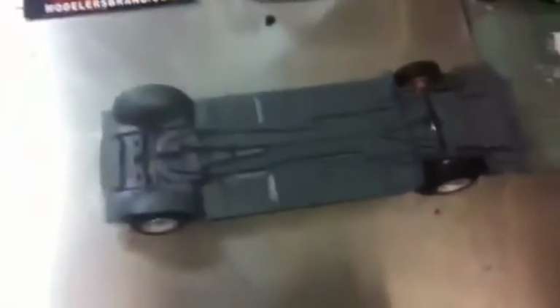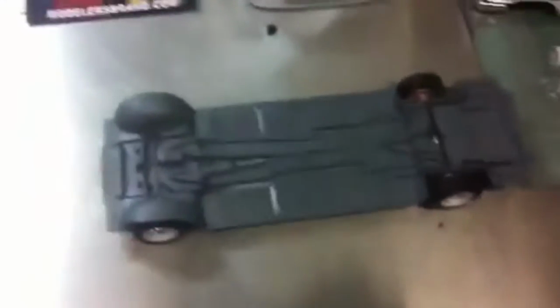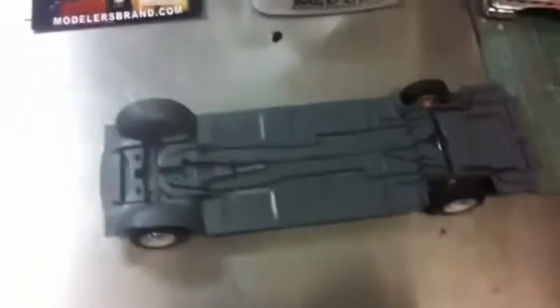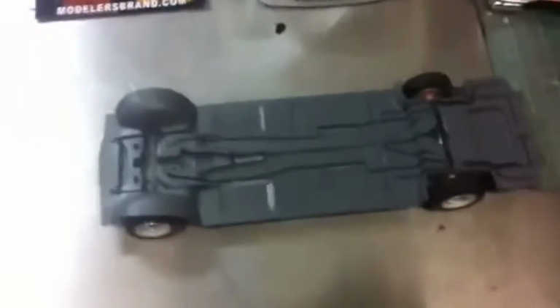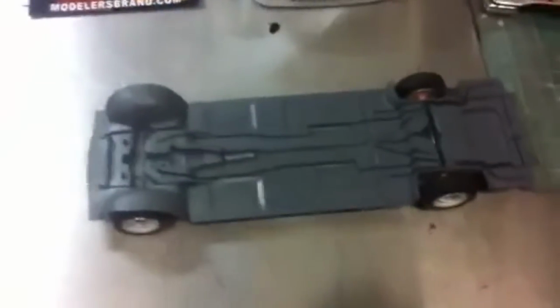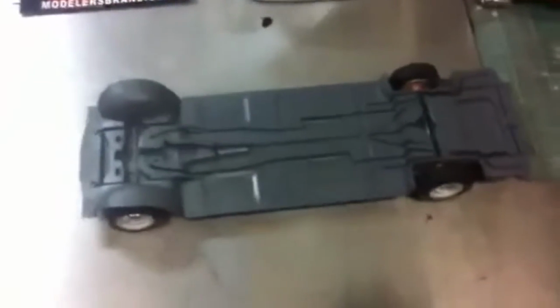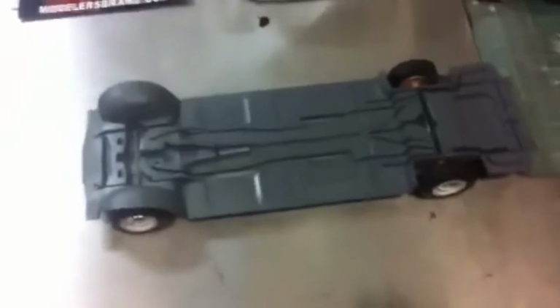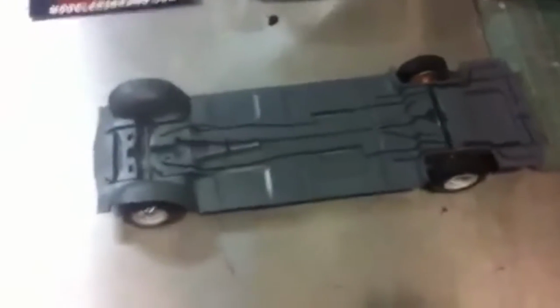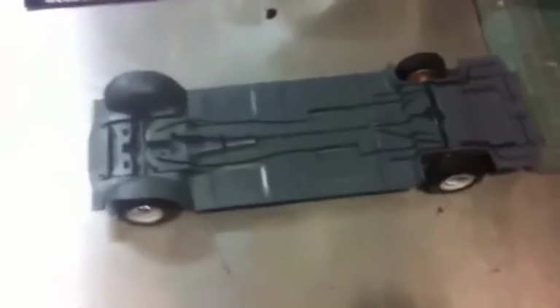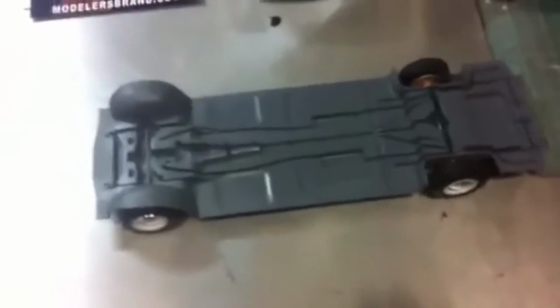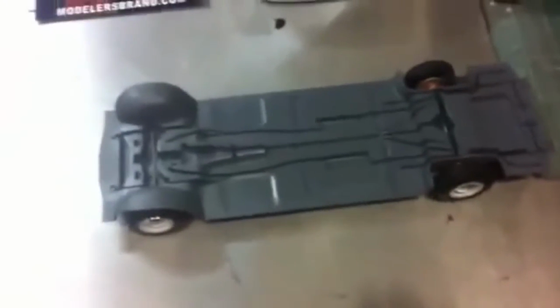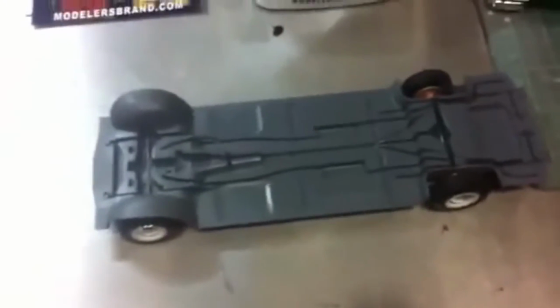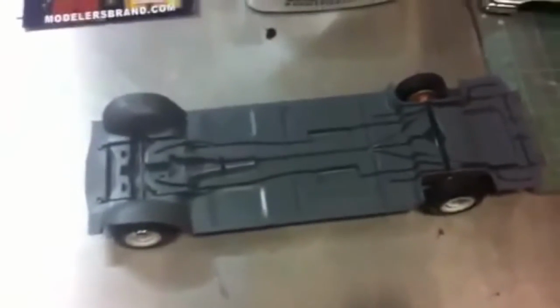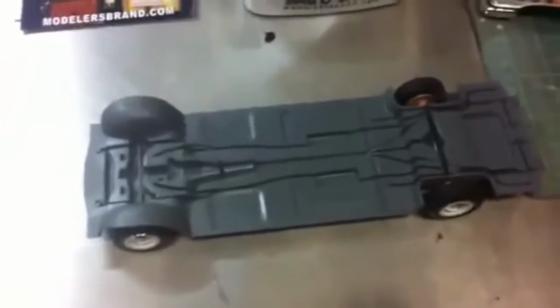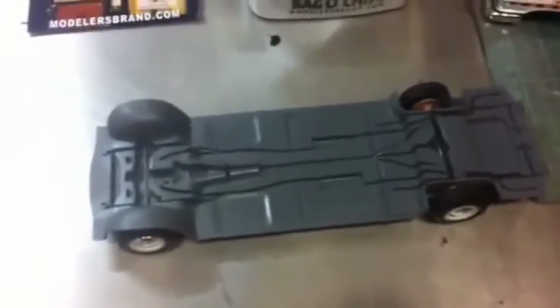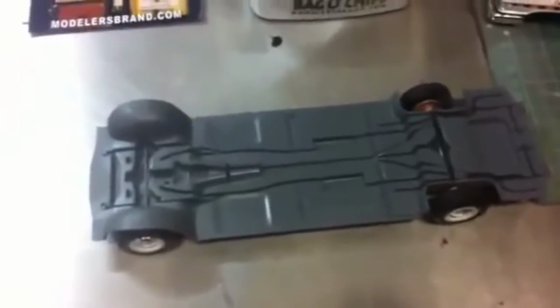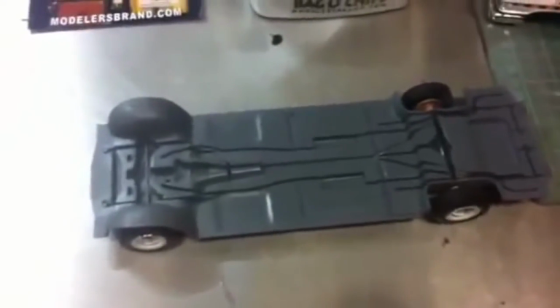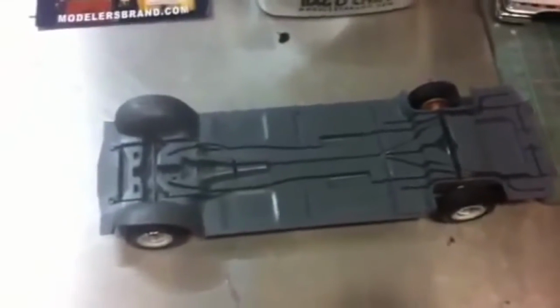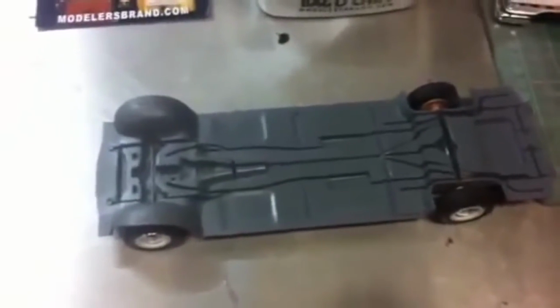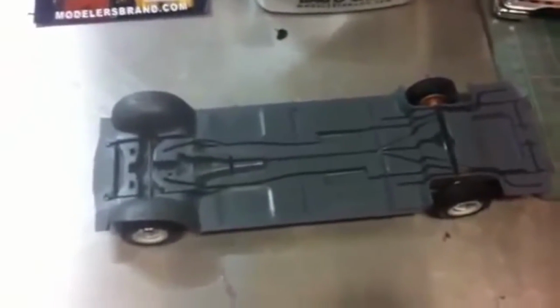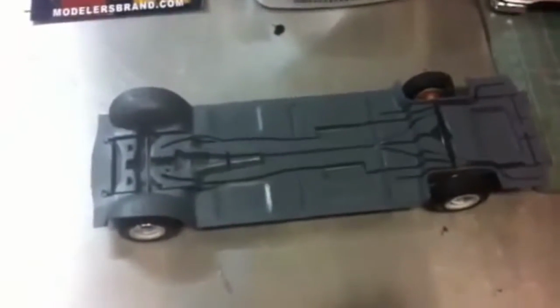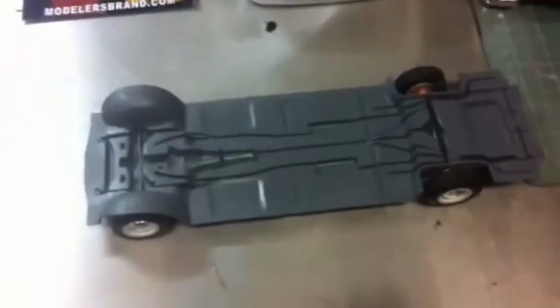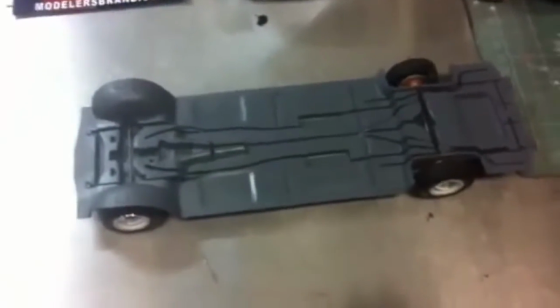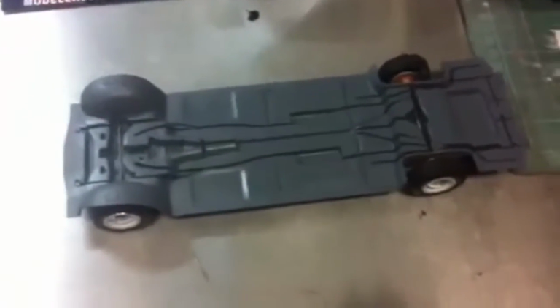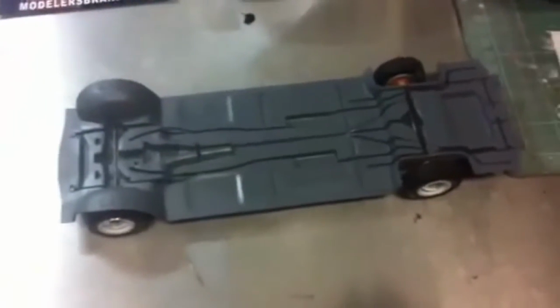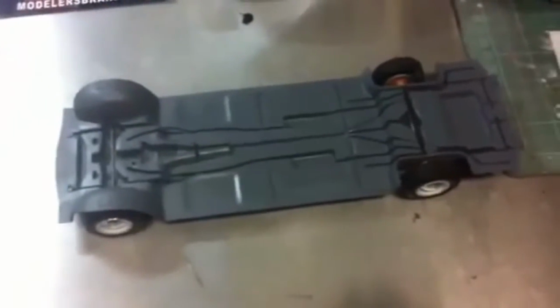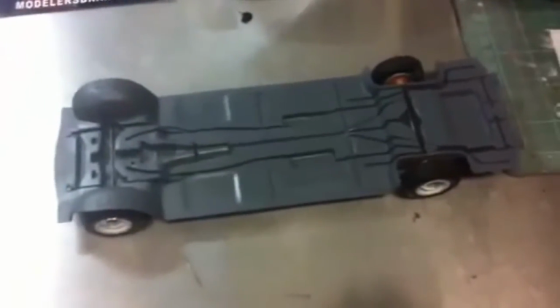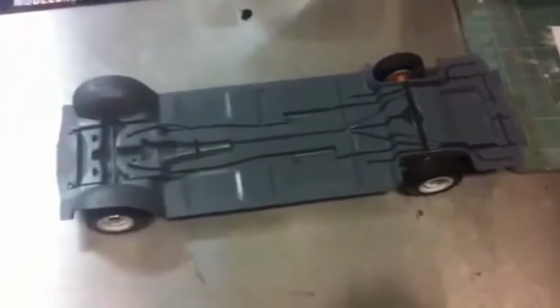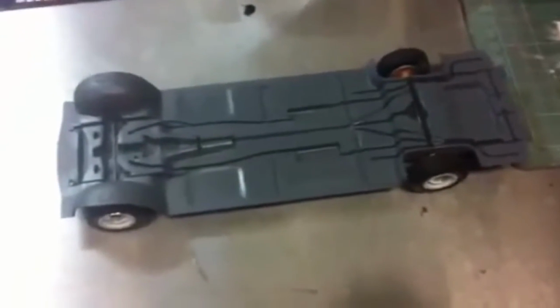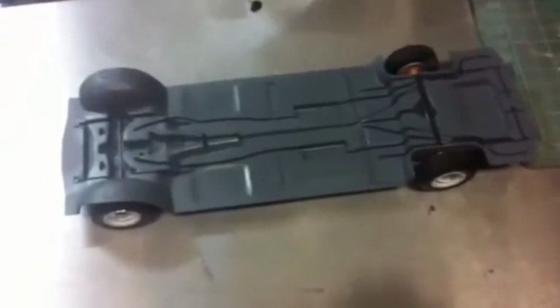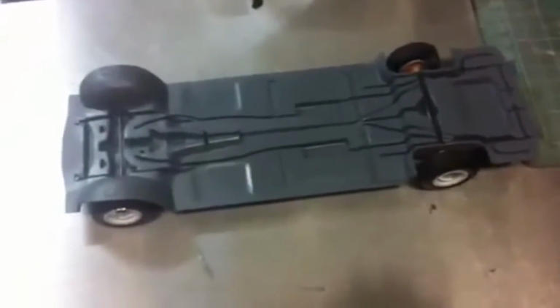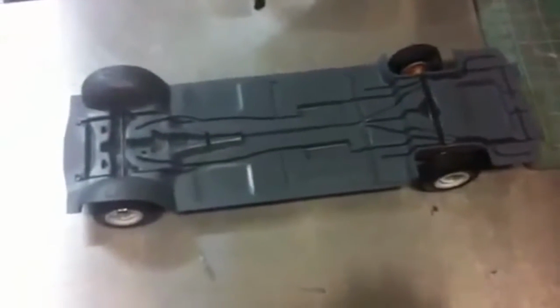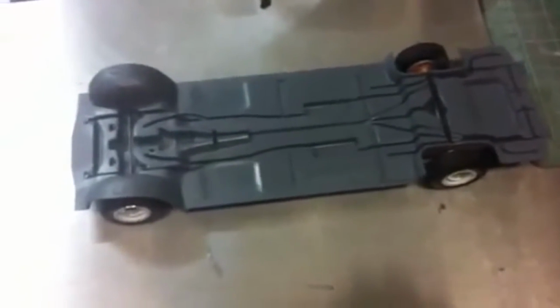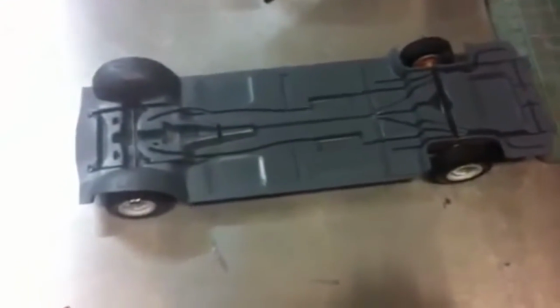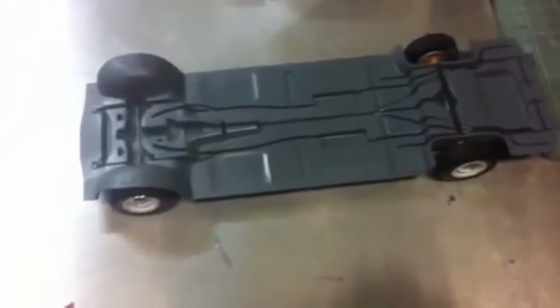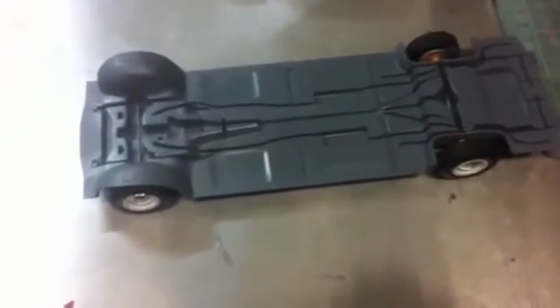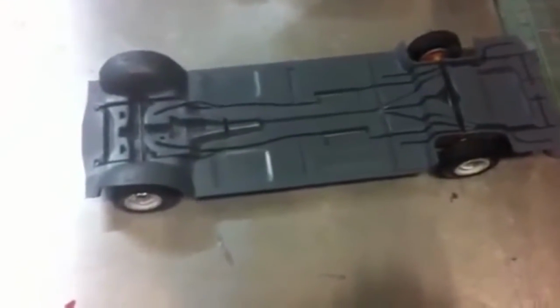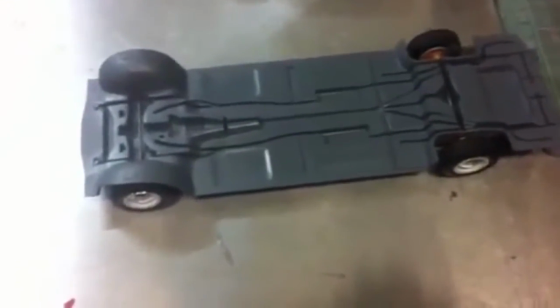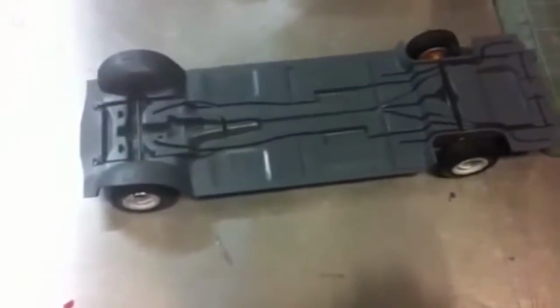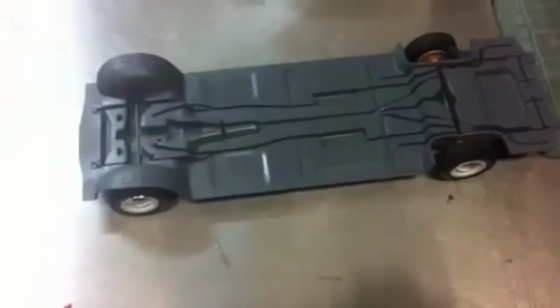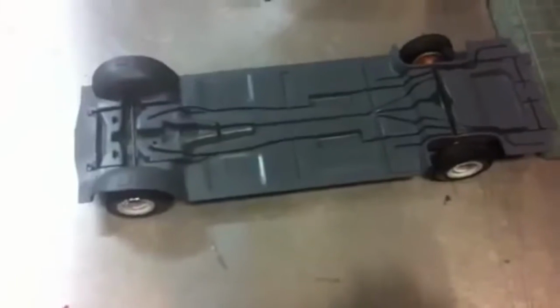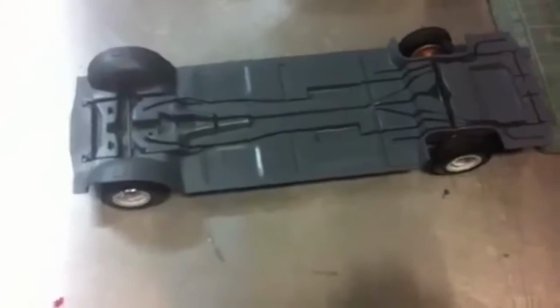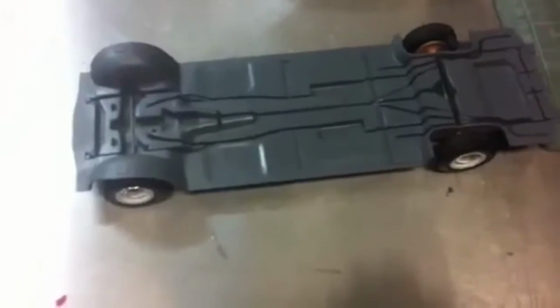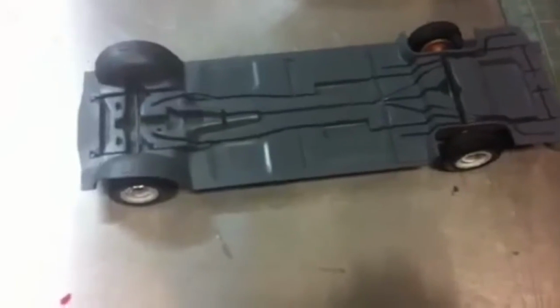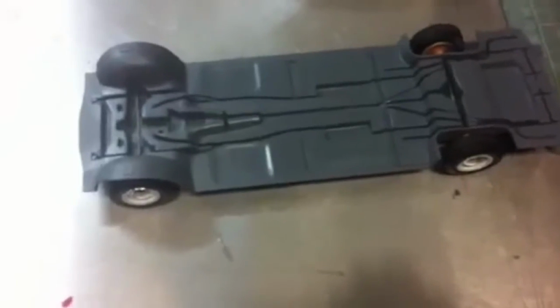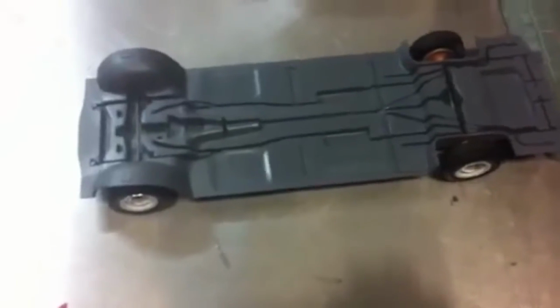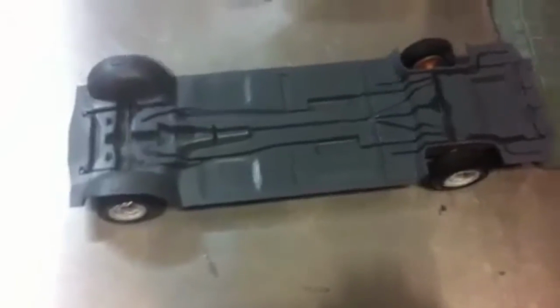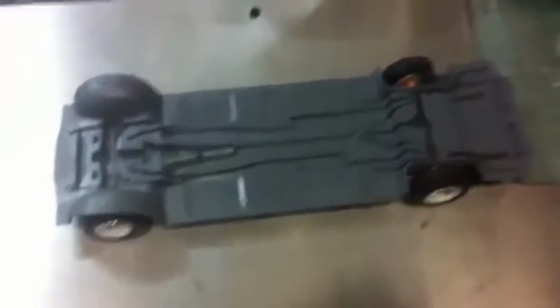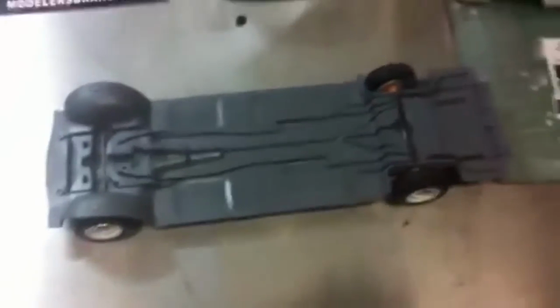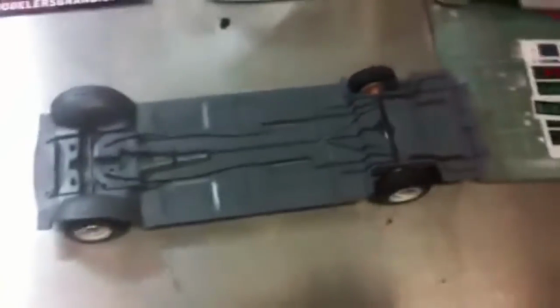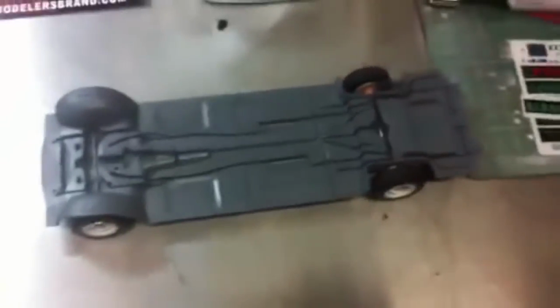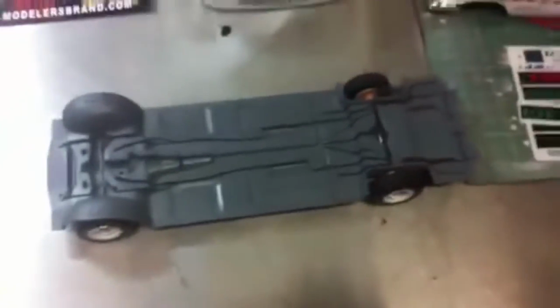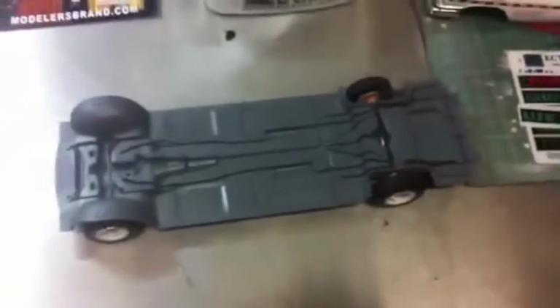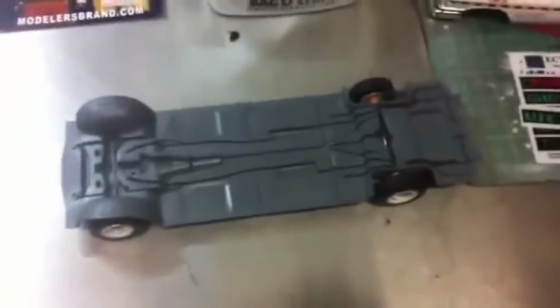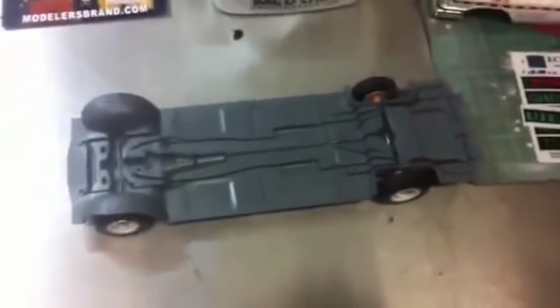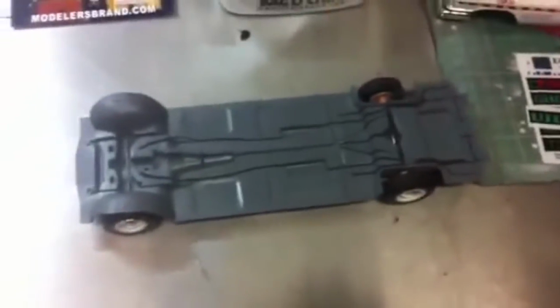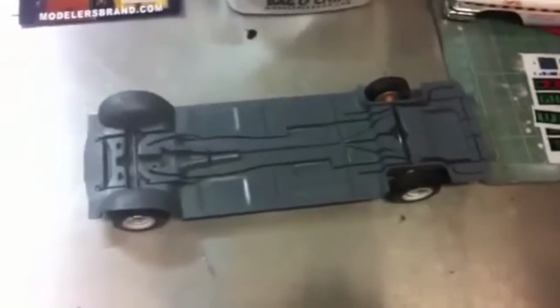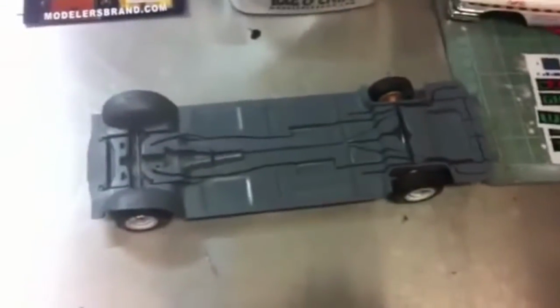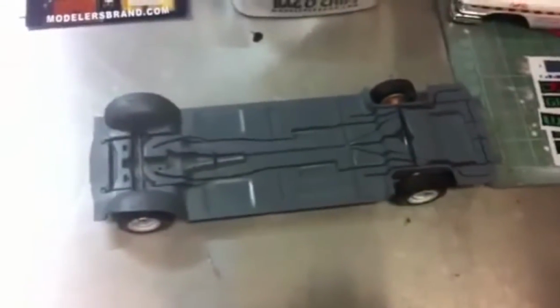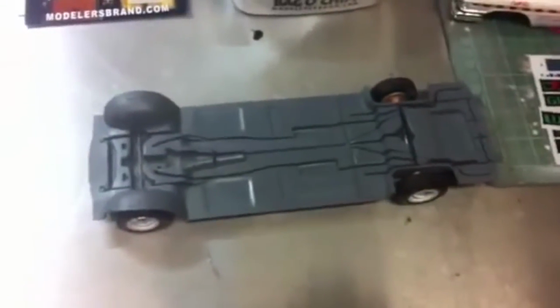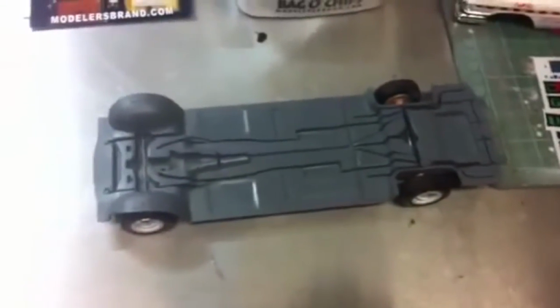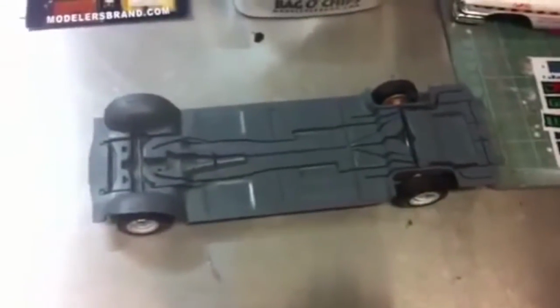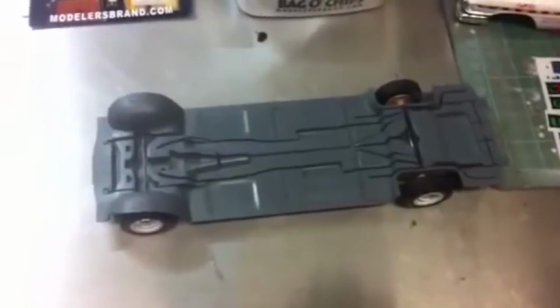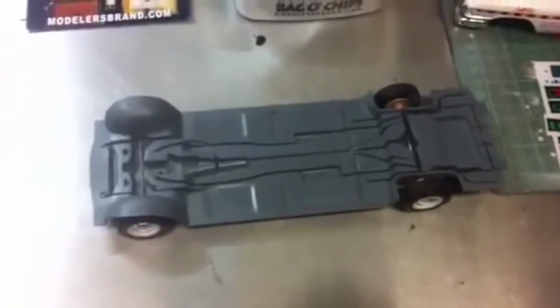I haven't quite figured that out yet. On the underside I had a couple layers of primer because my original plan was not to light this thing, so I didn't light block anything.